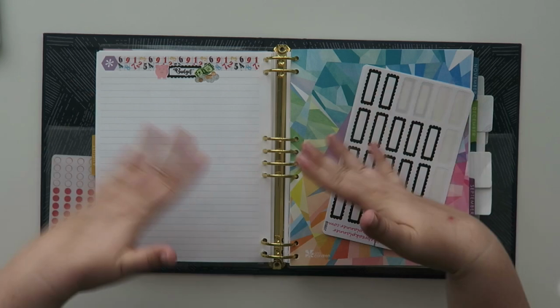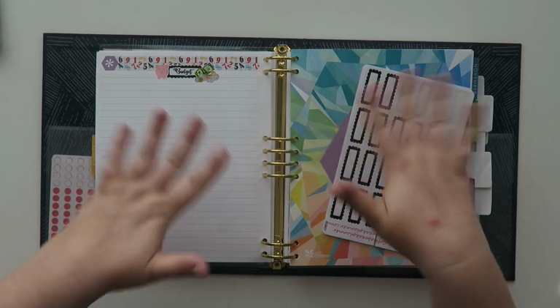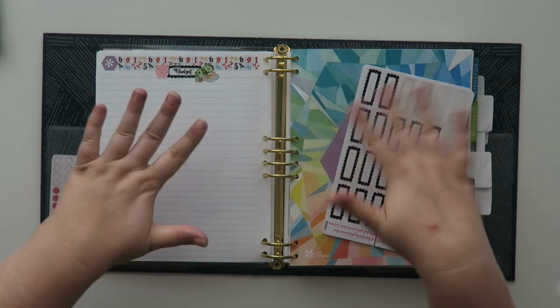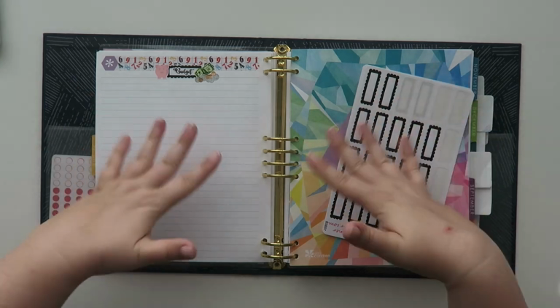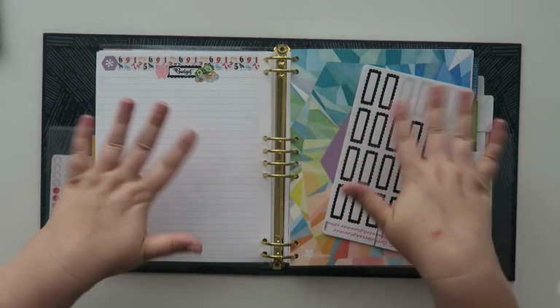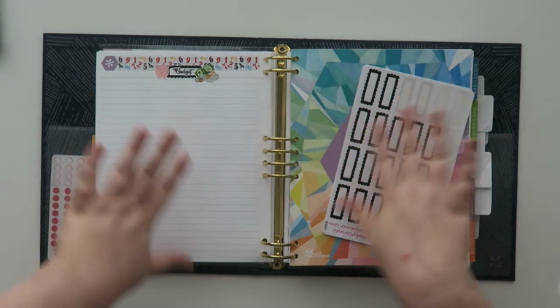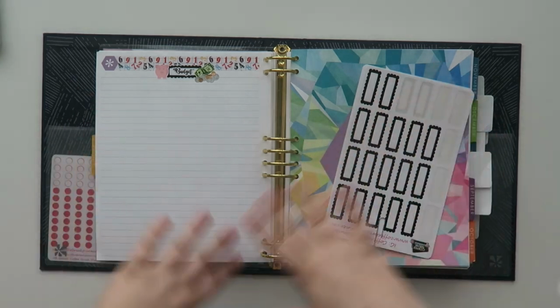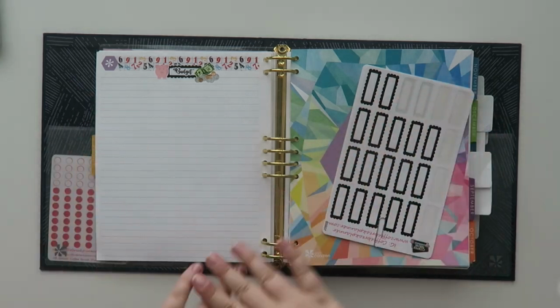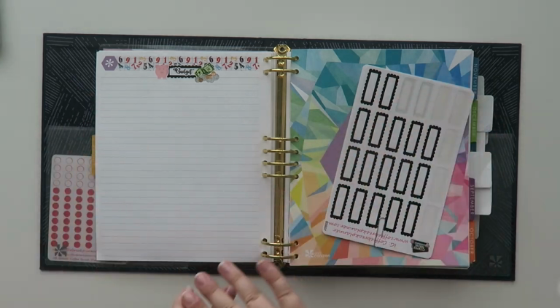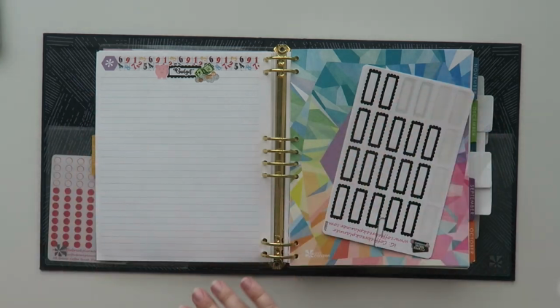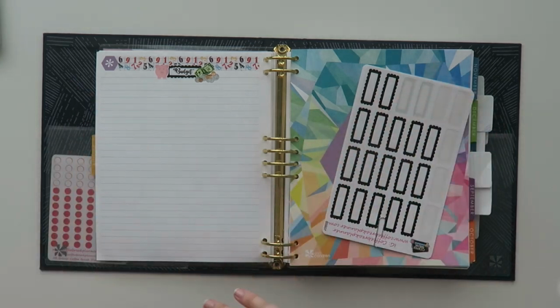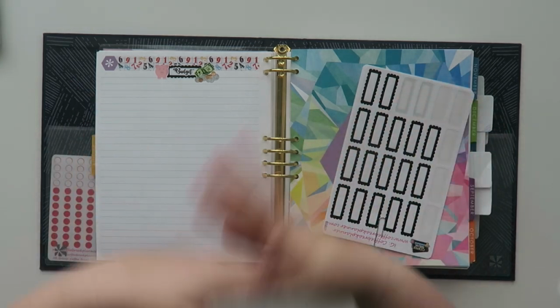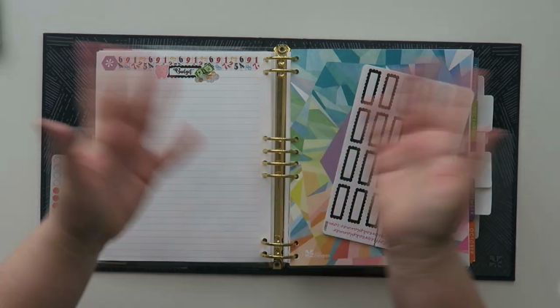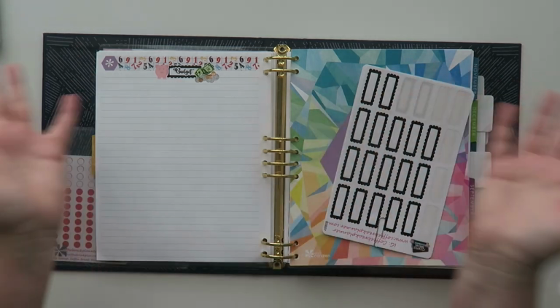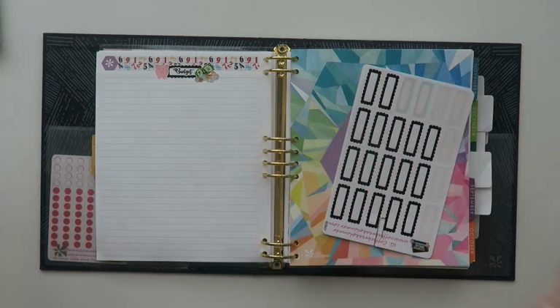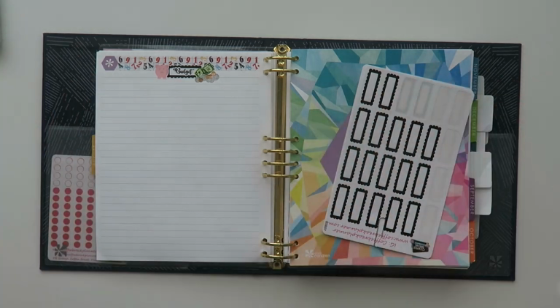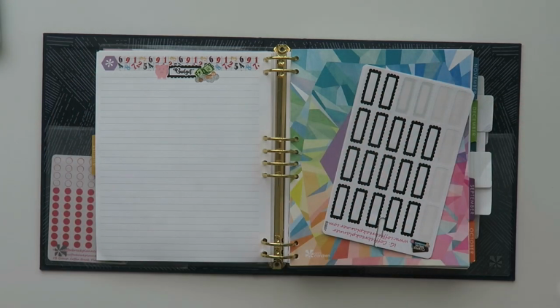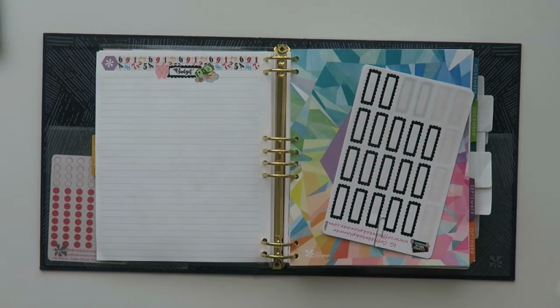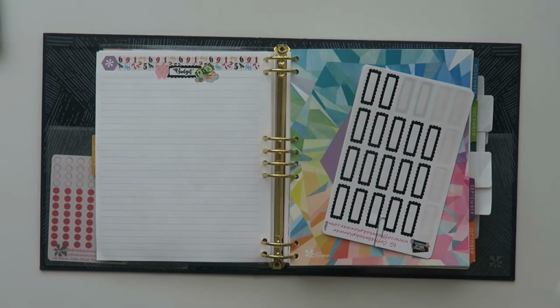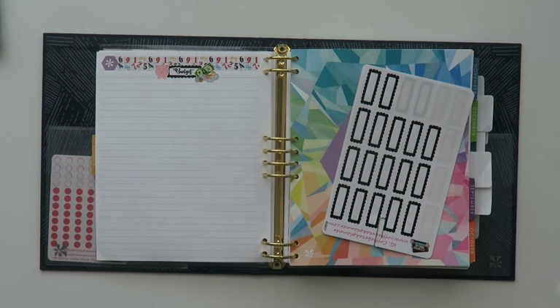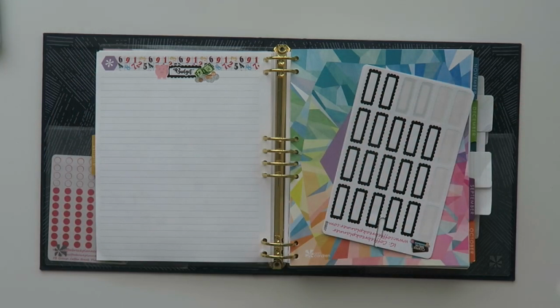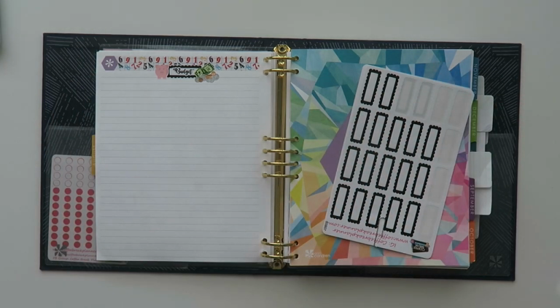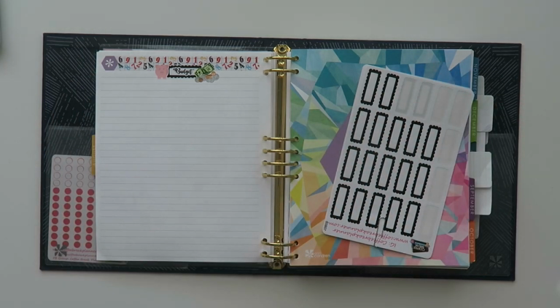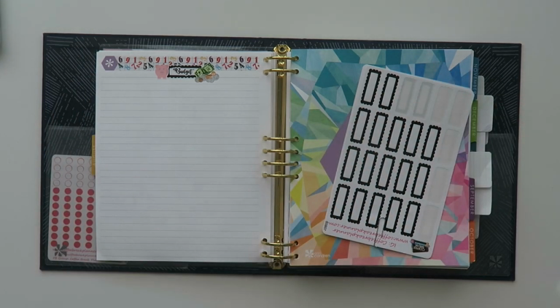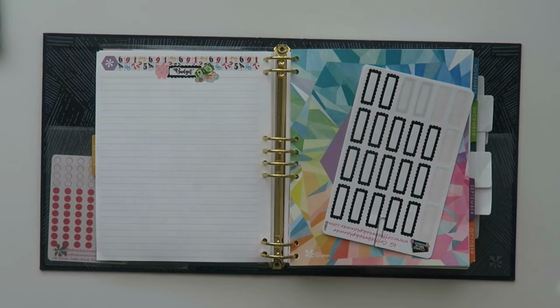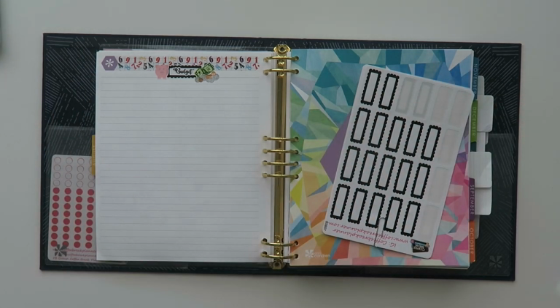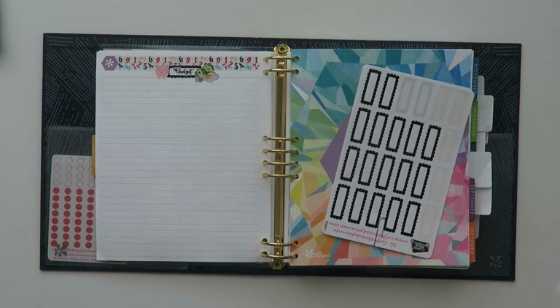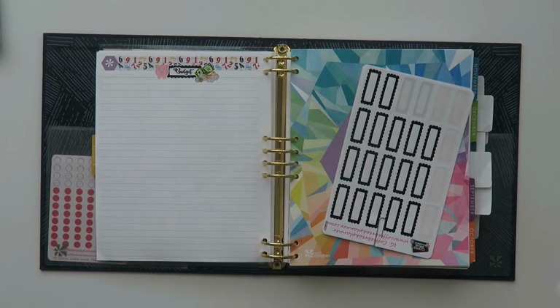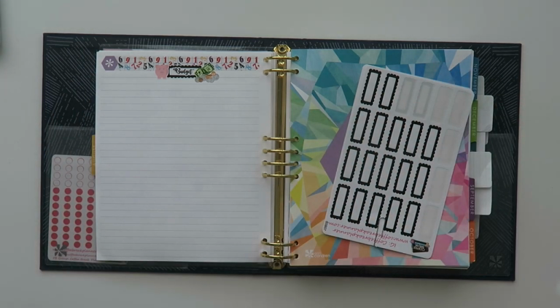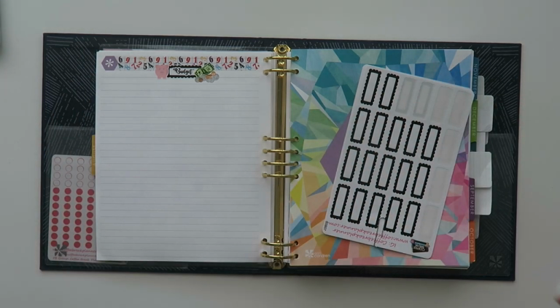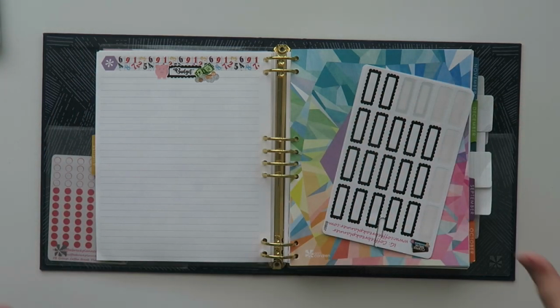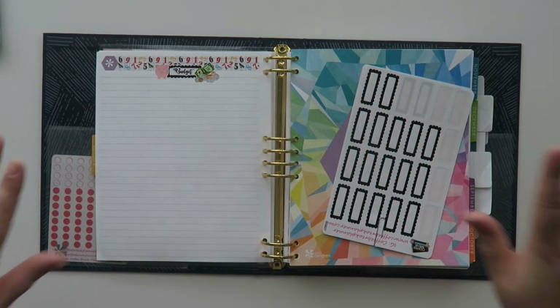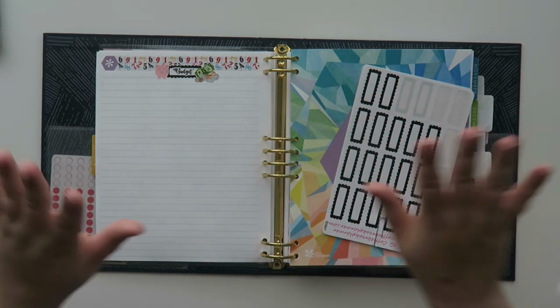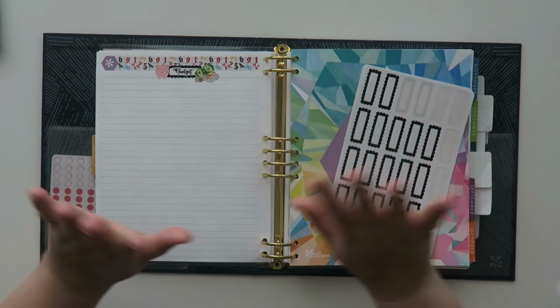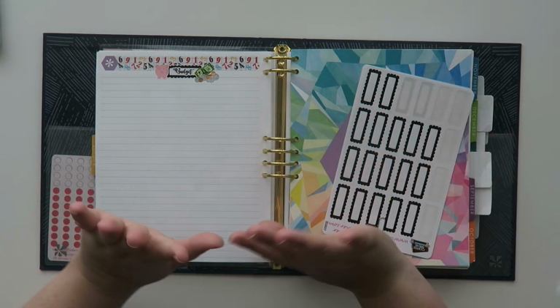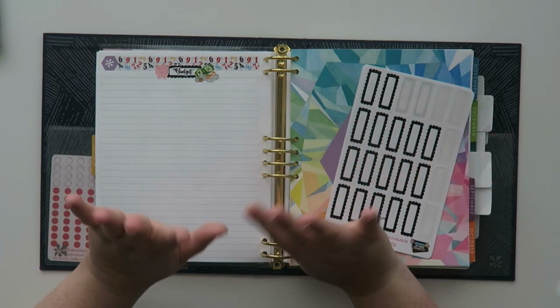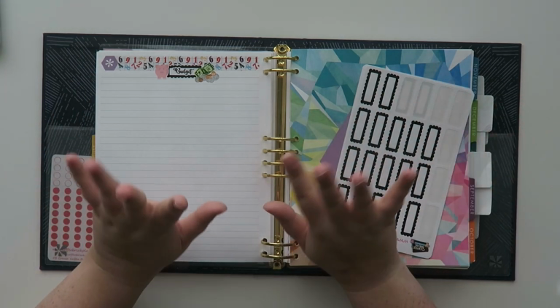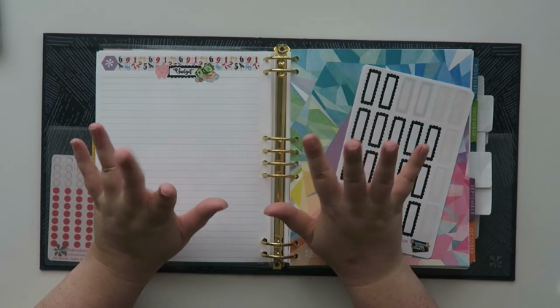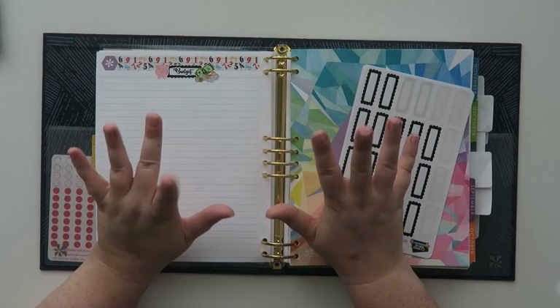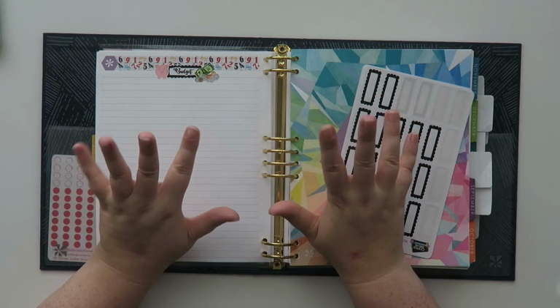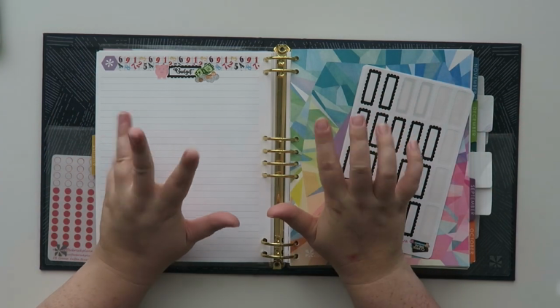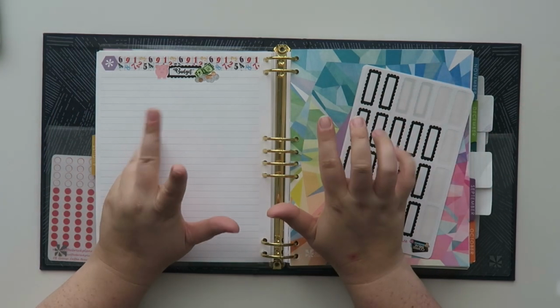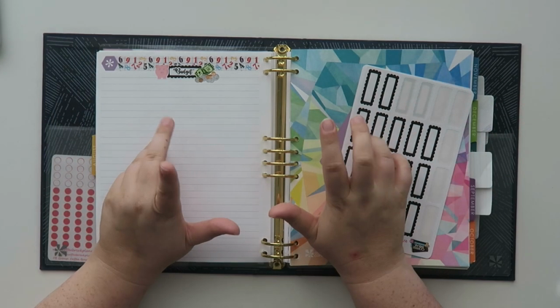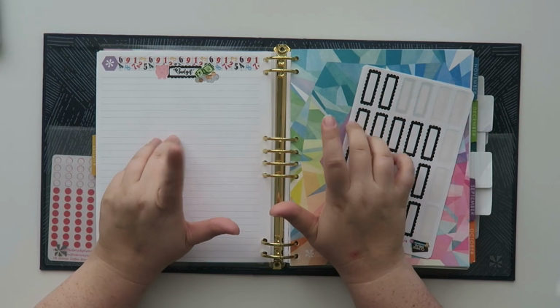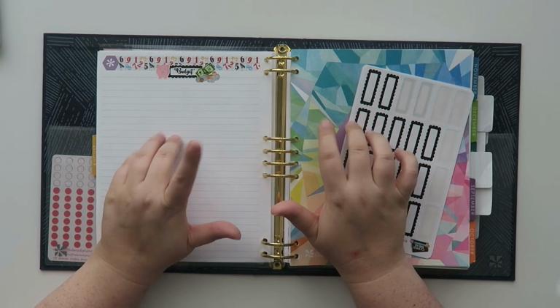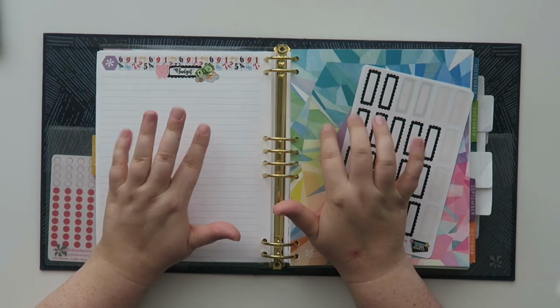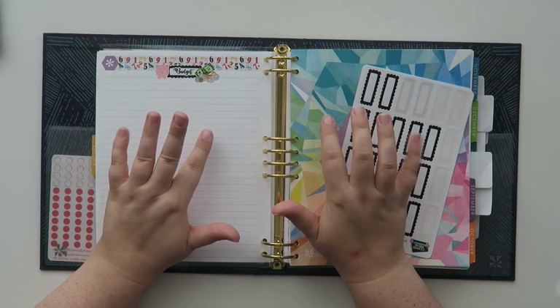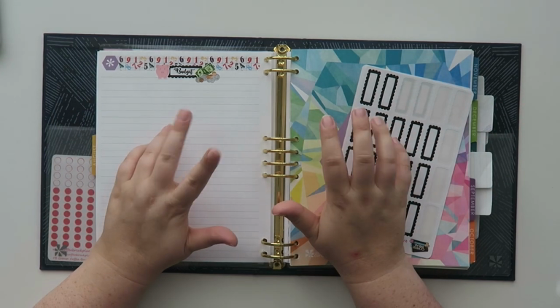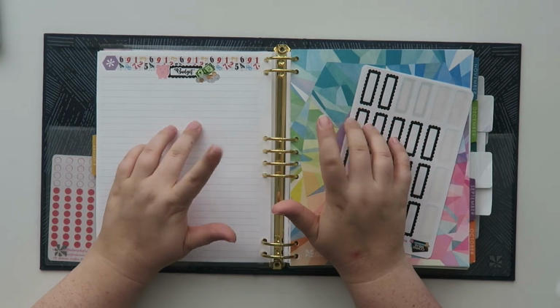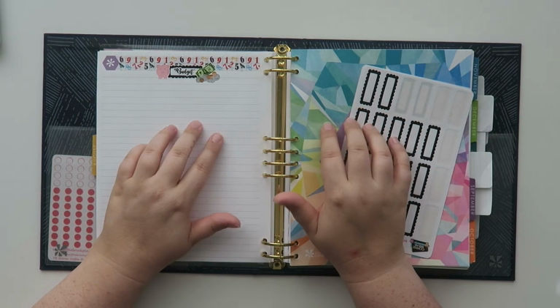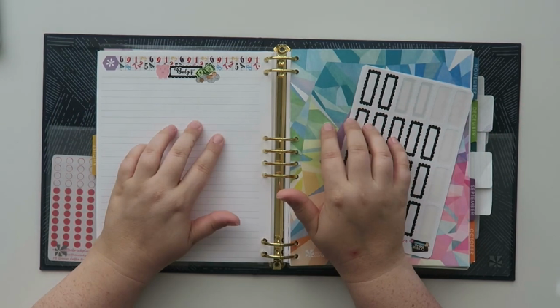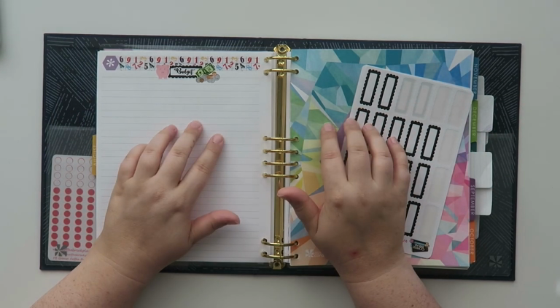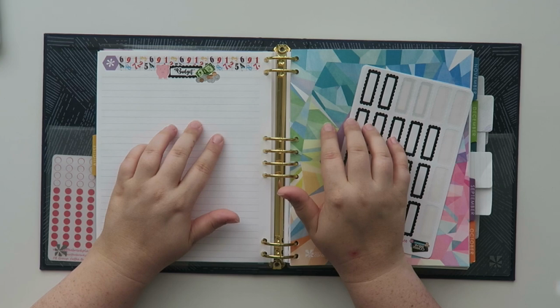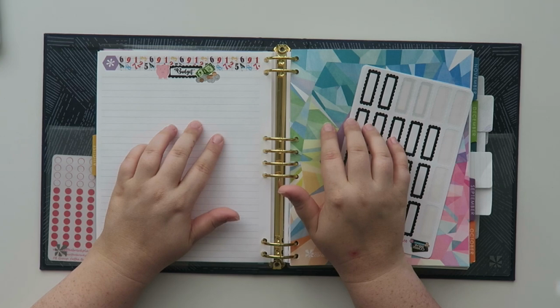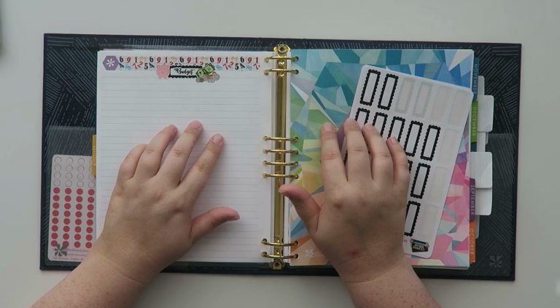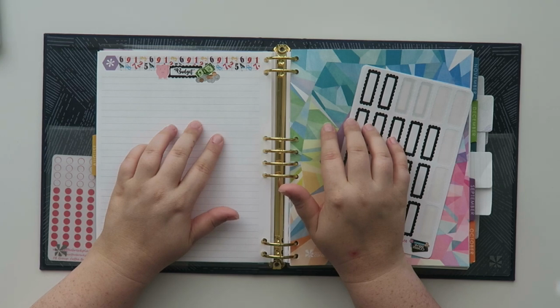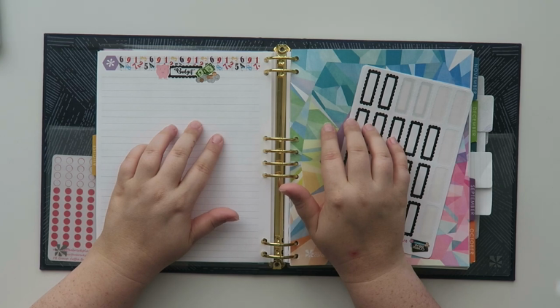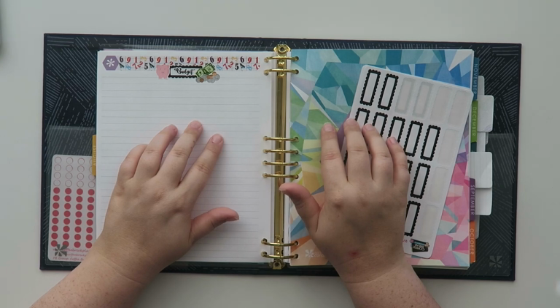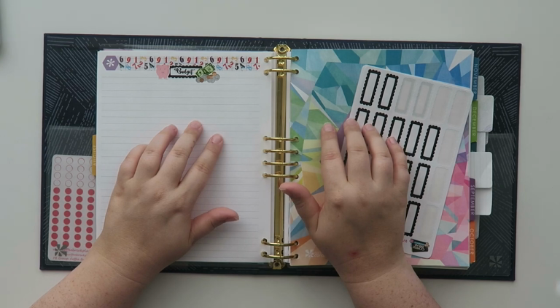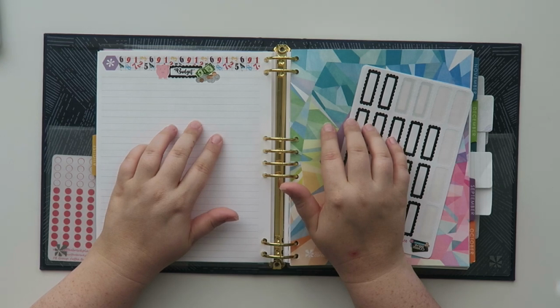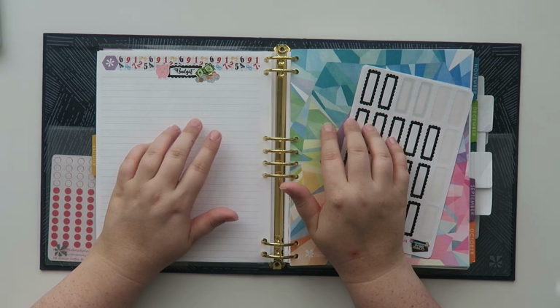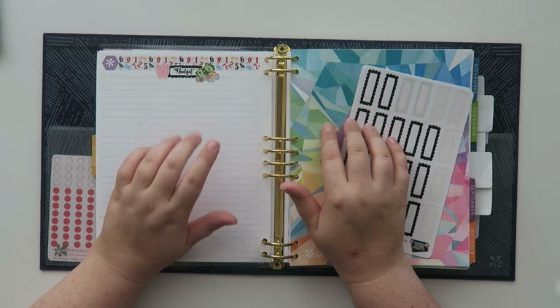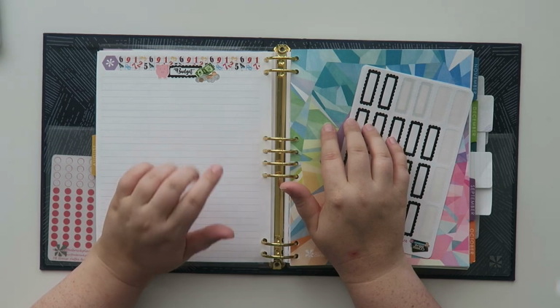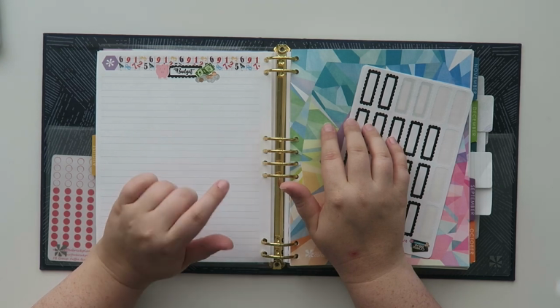Well, hello, my friends, and welcome back to my channel. Today, we're going to be doing a September budget for 2019.